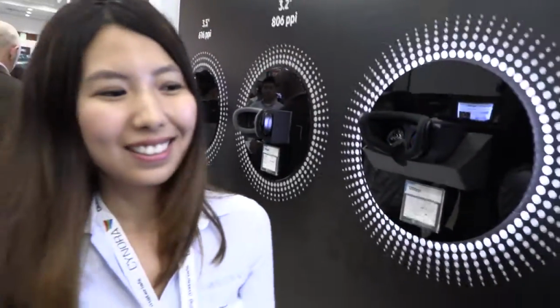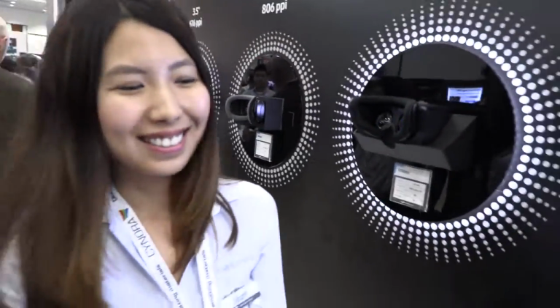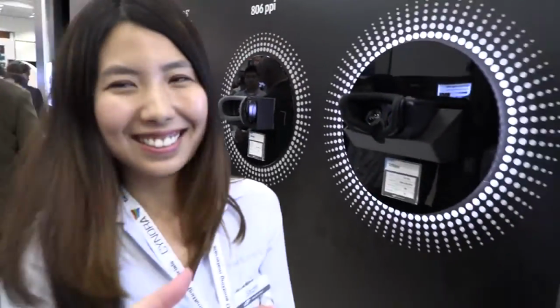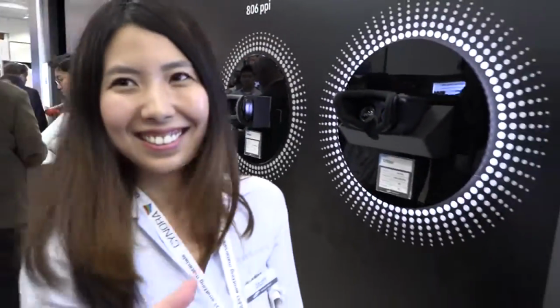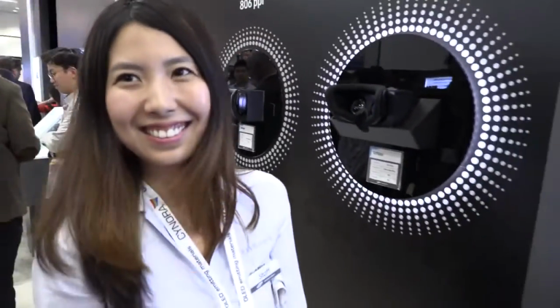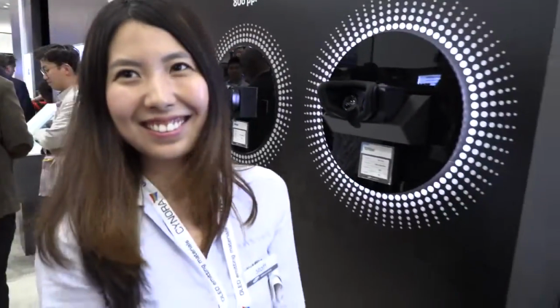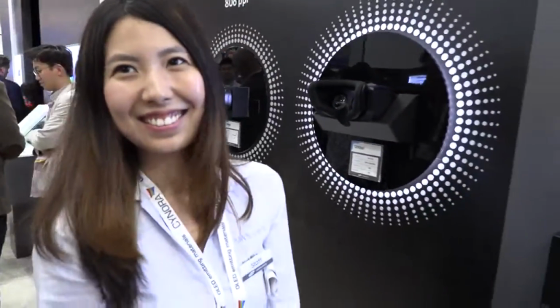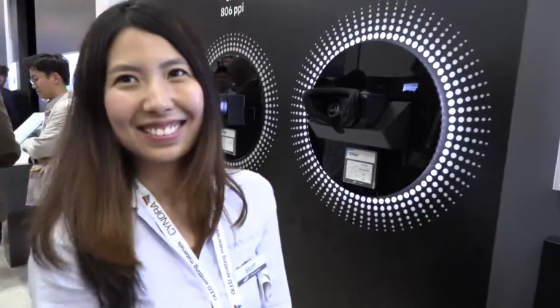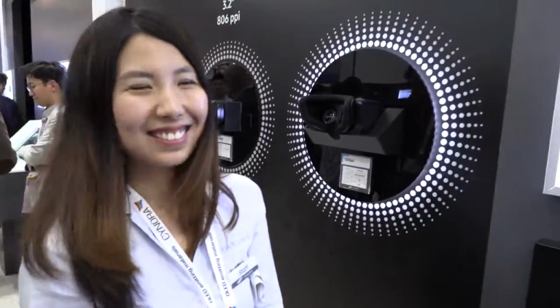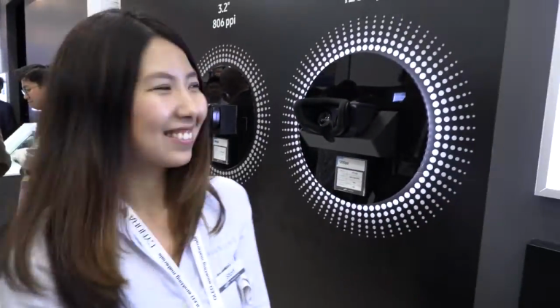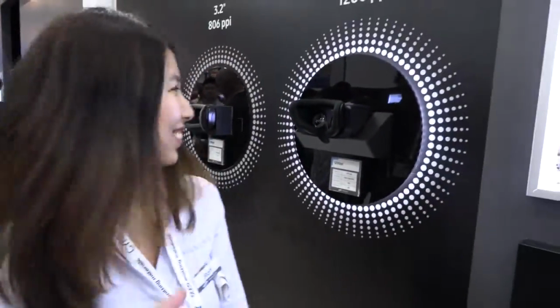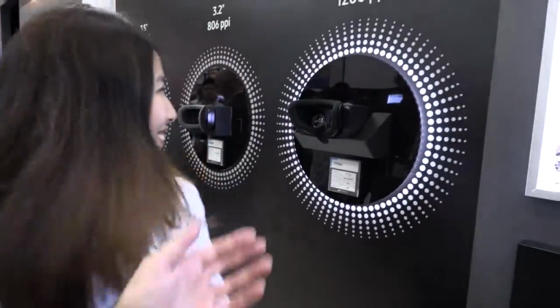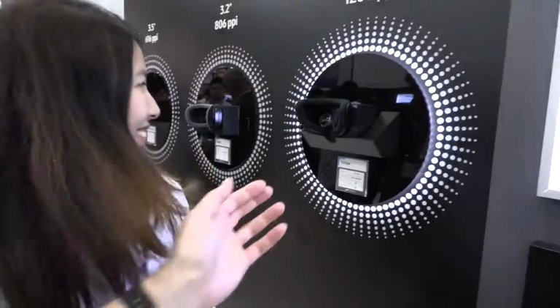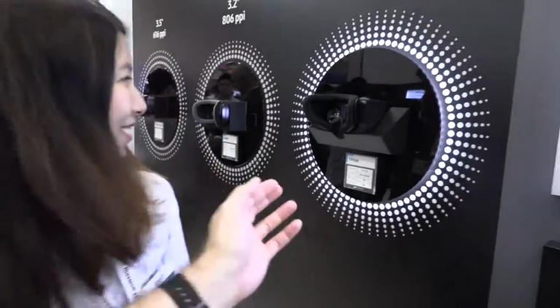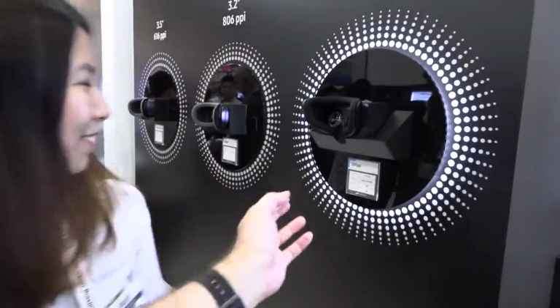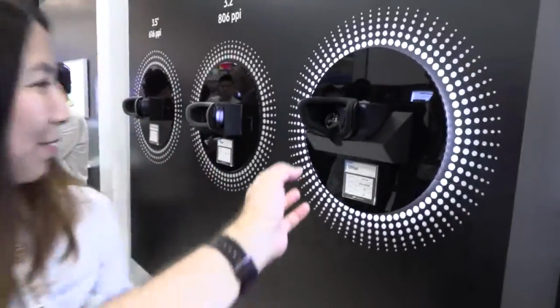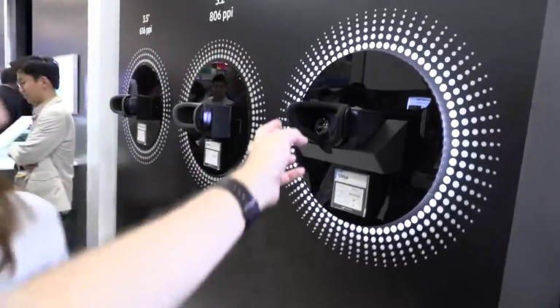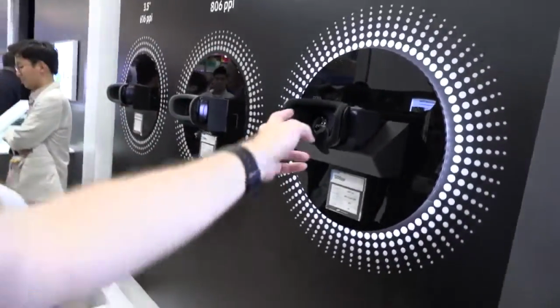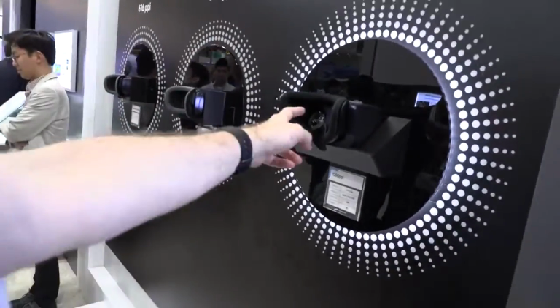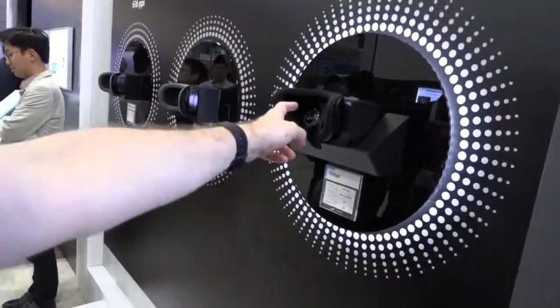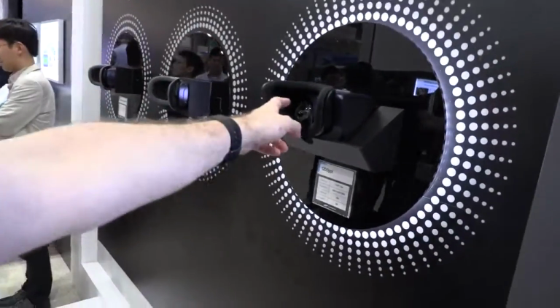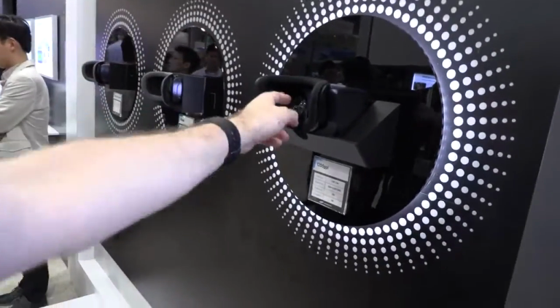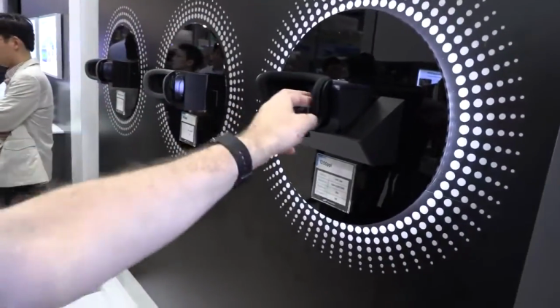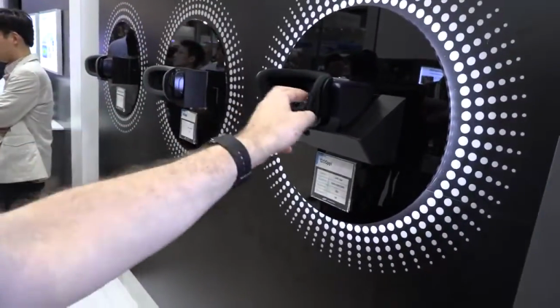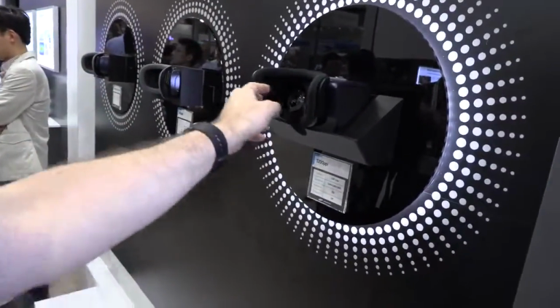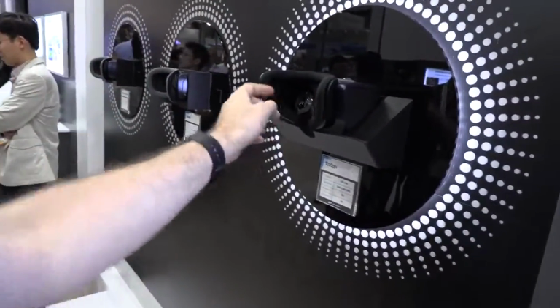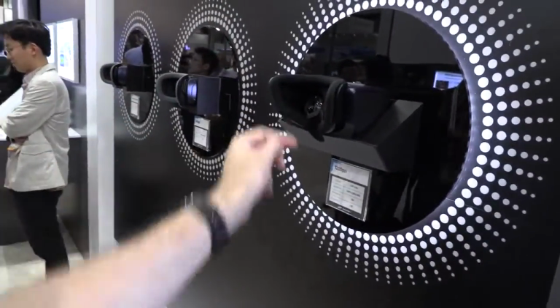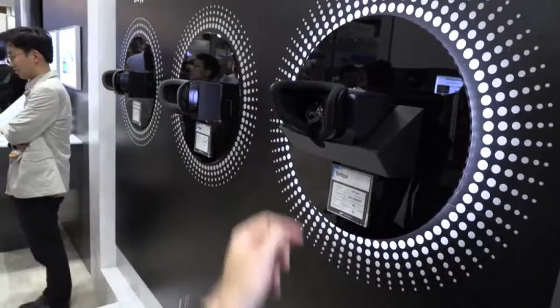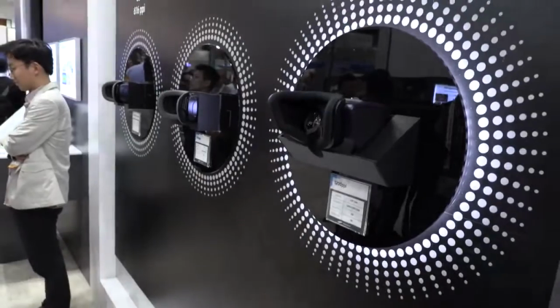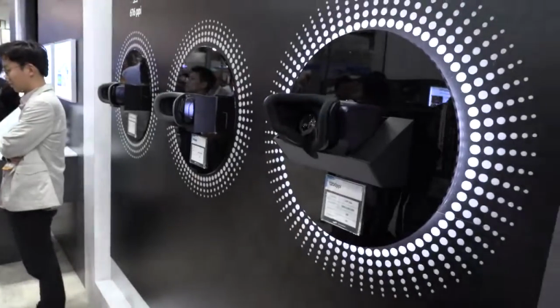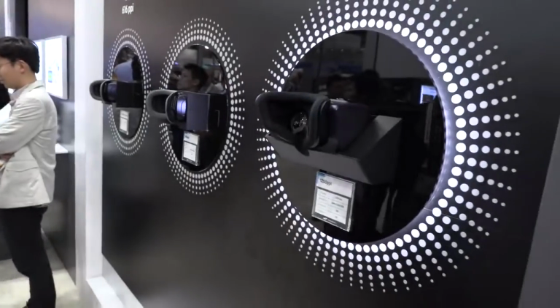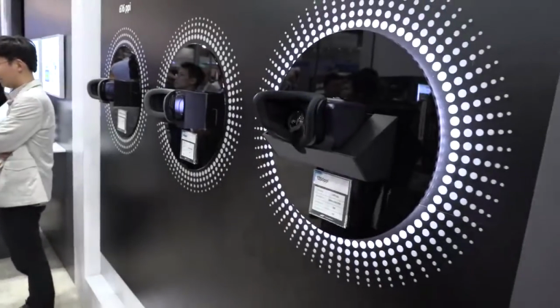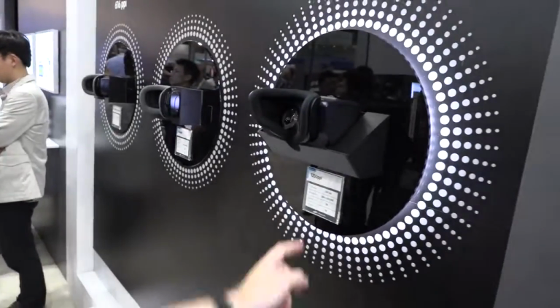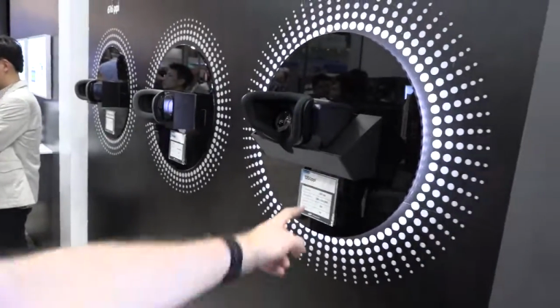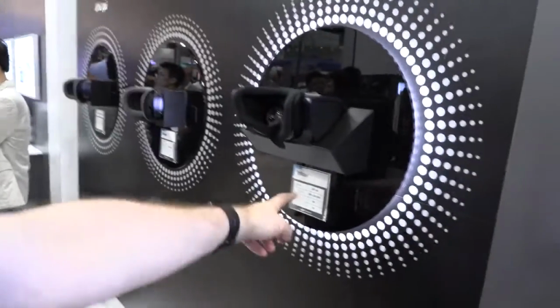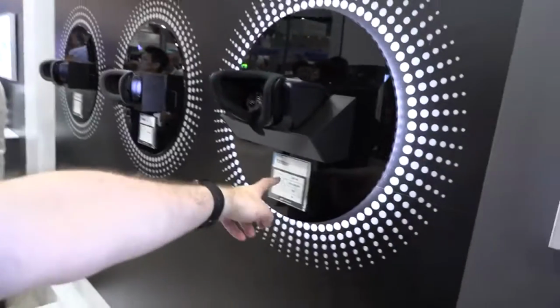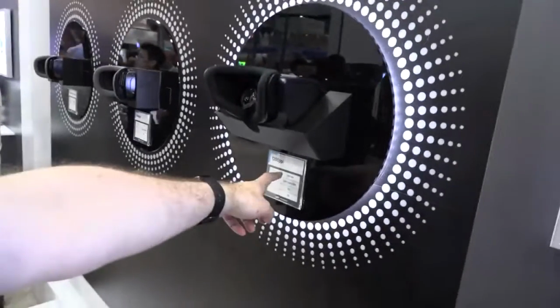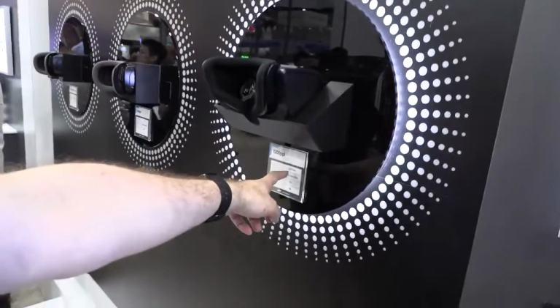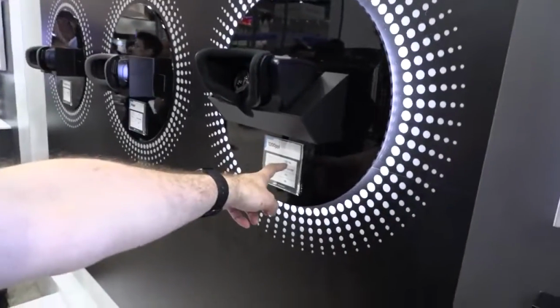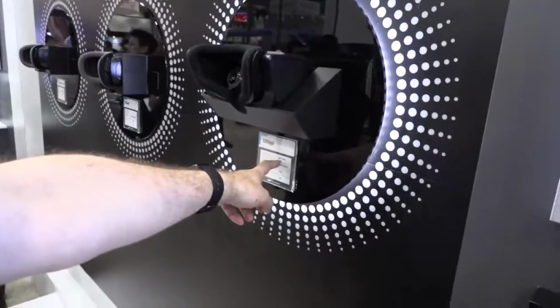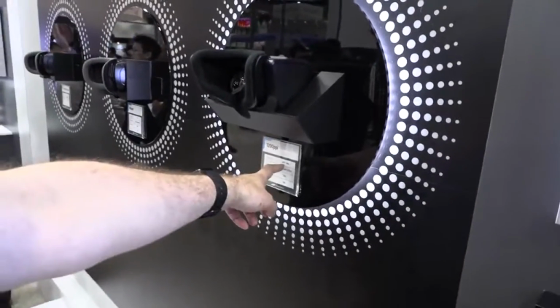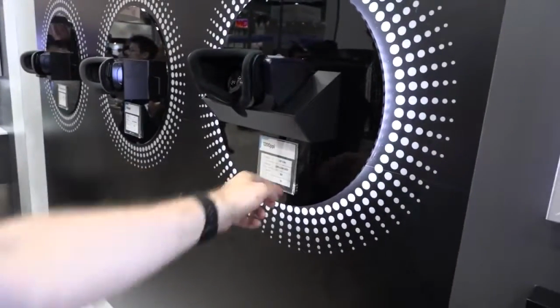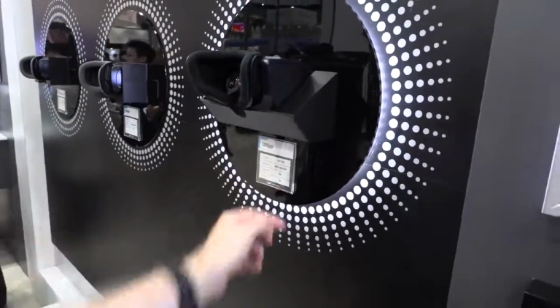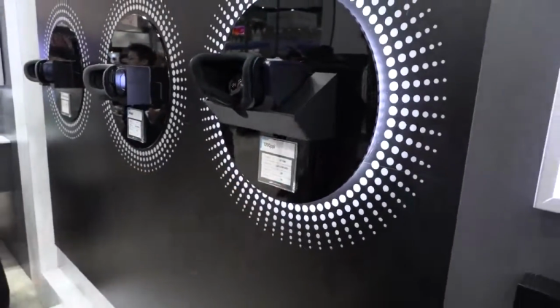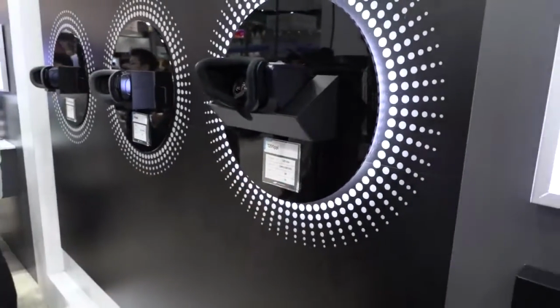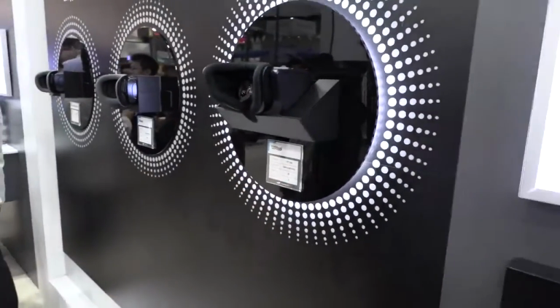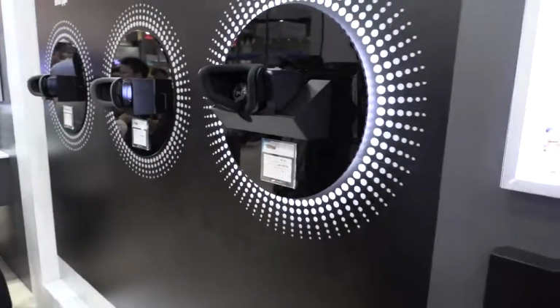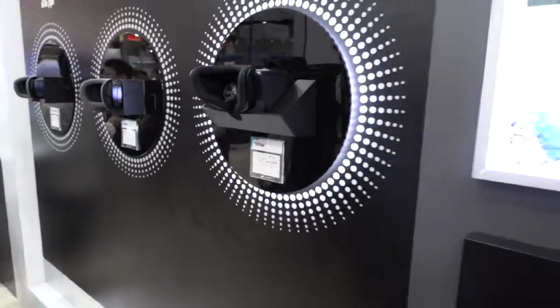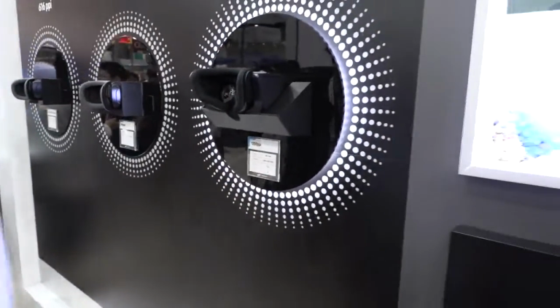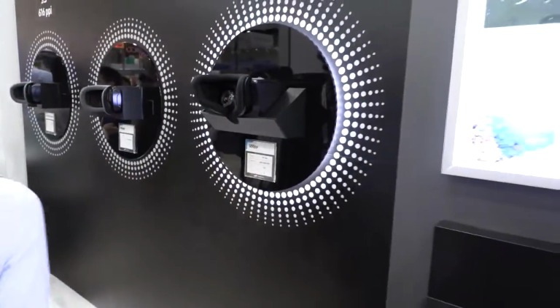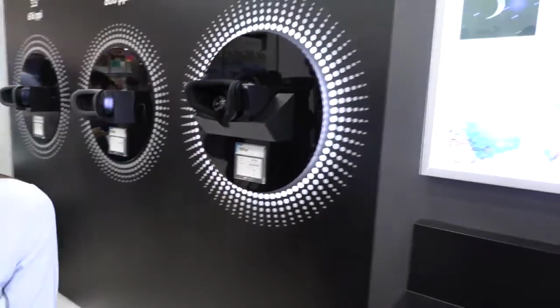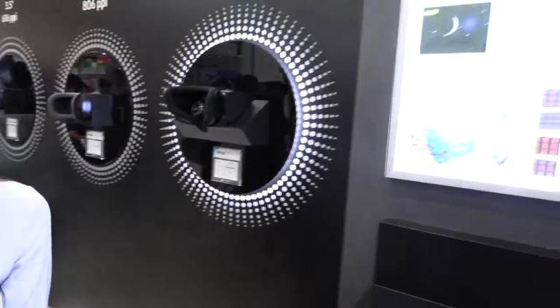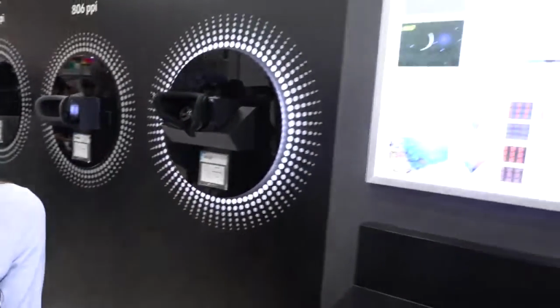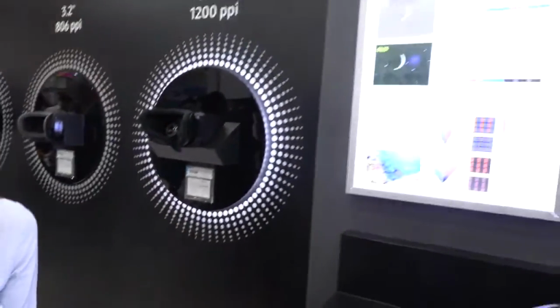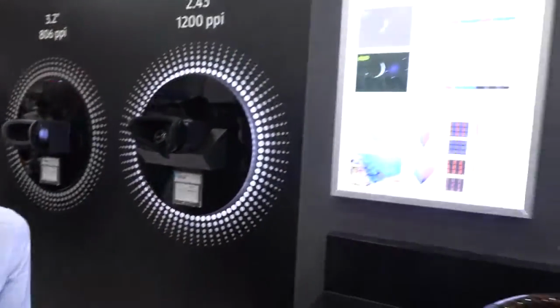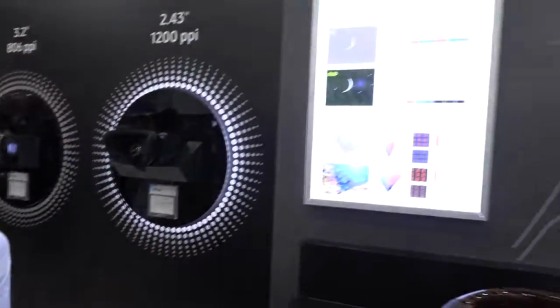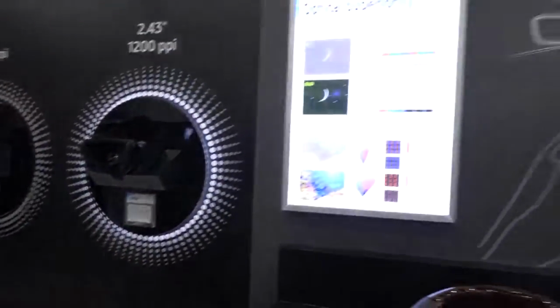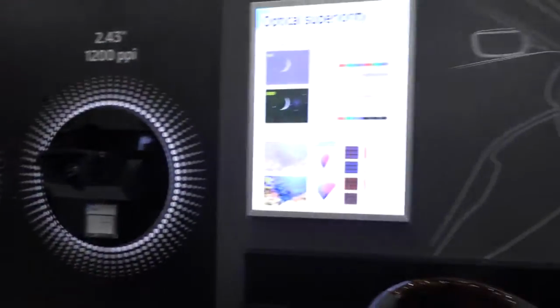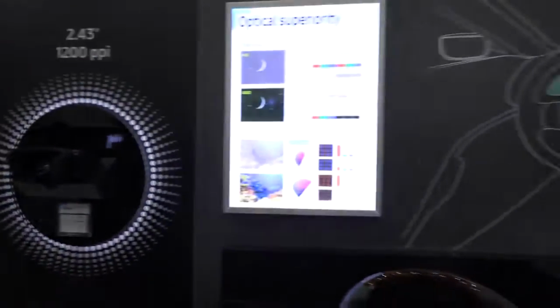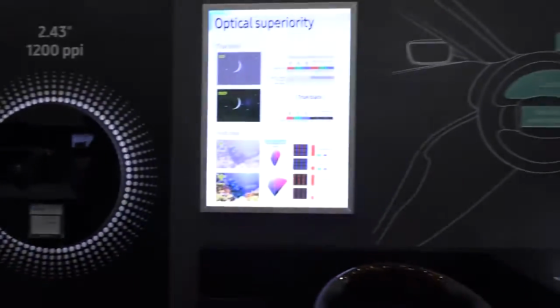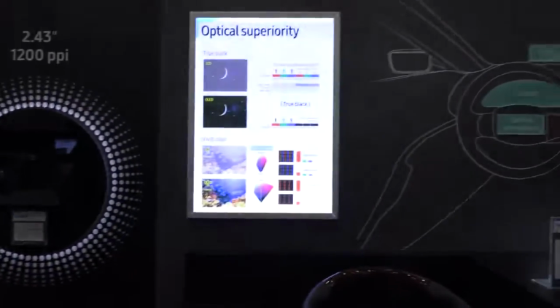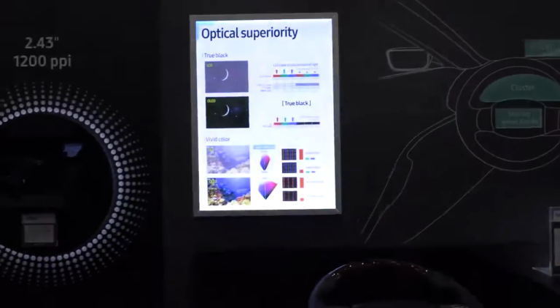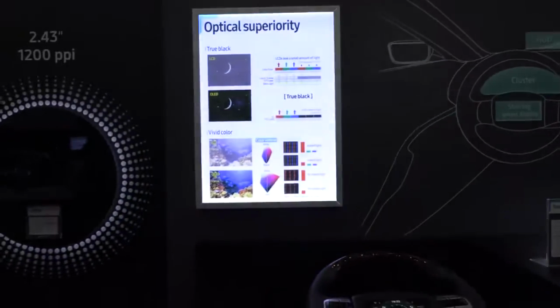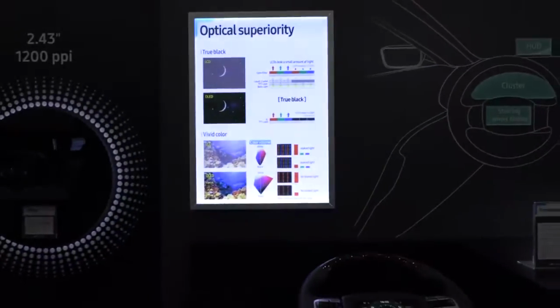And there are two of them — two times 4K in here, one for each eye.